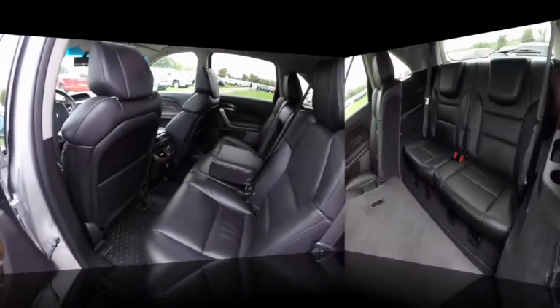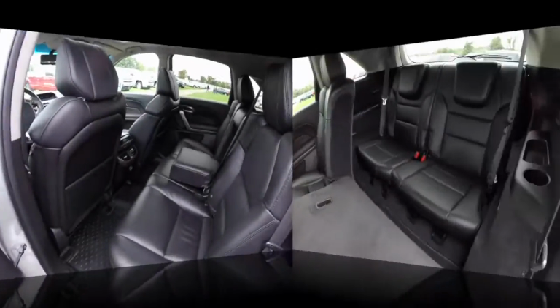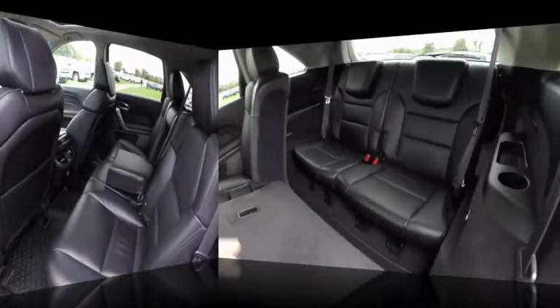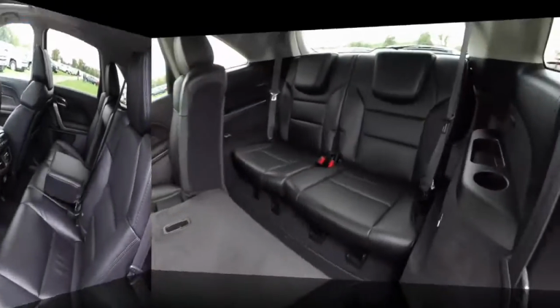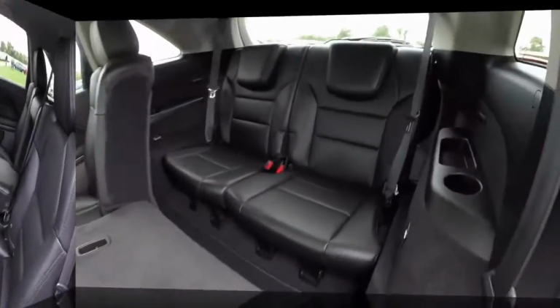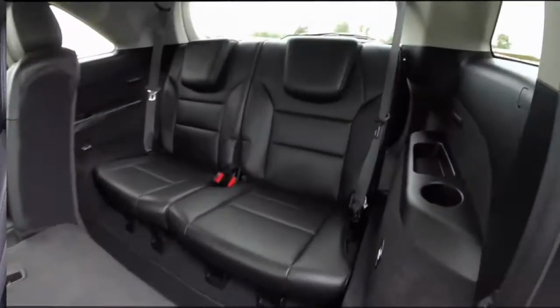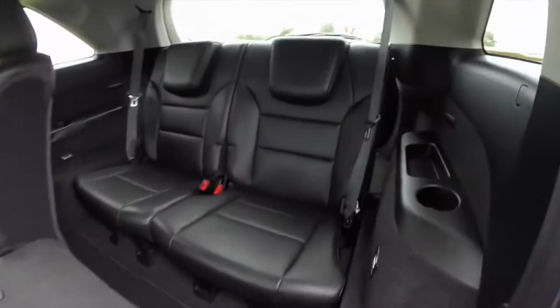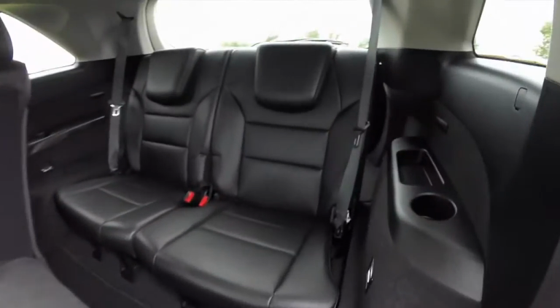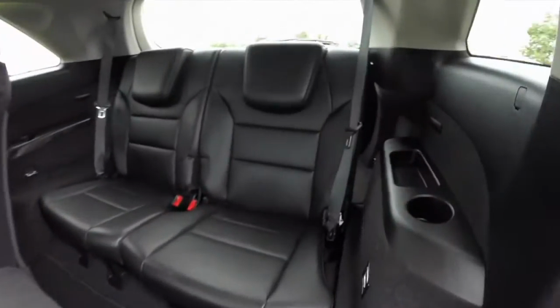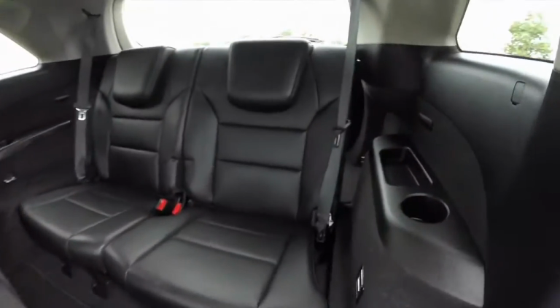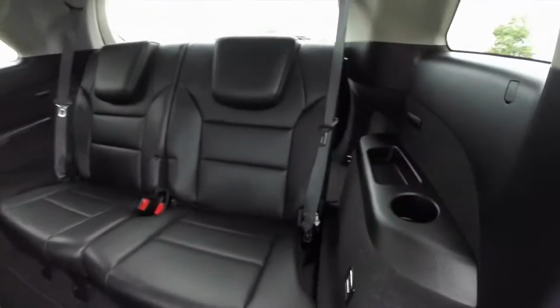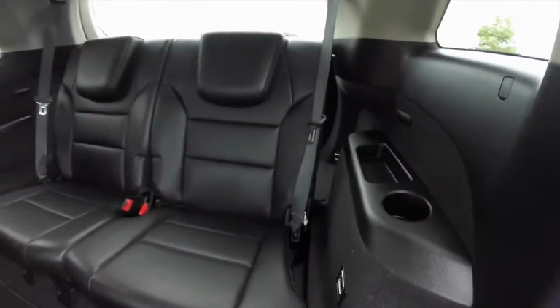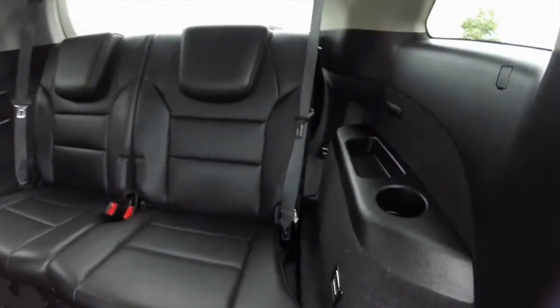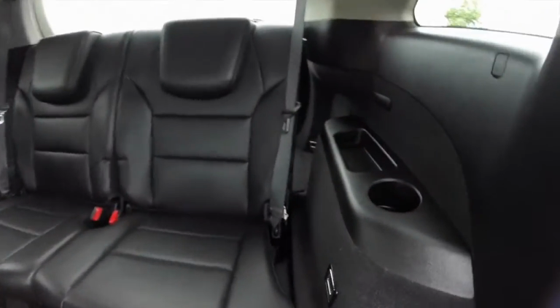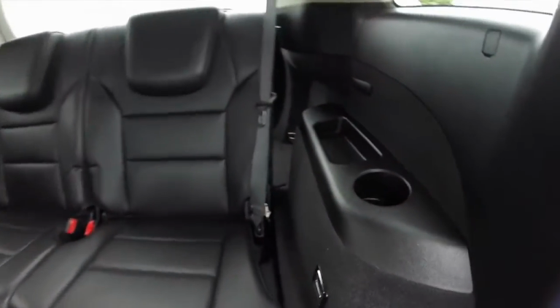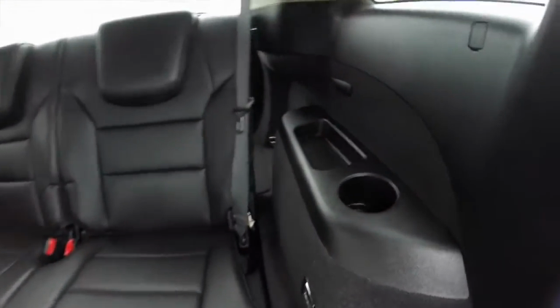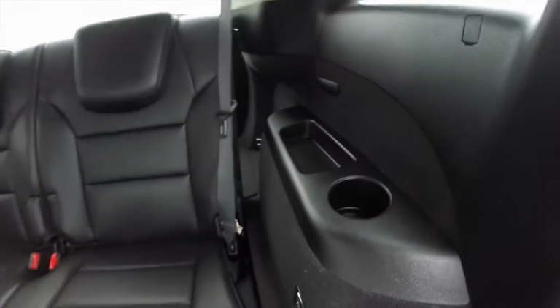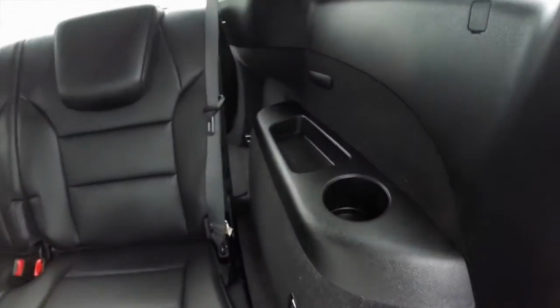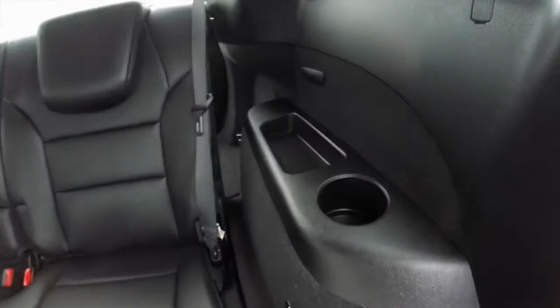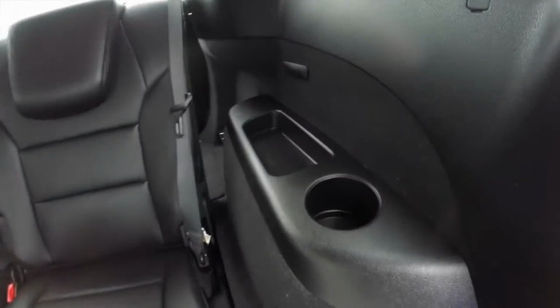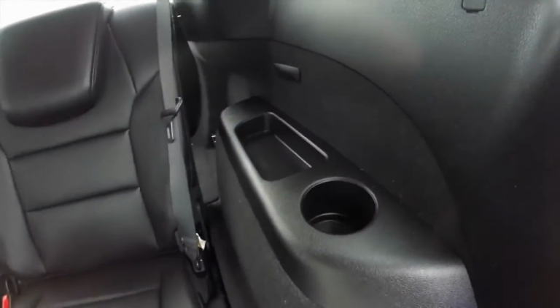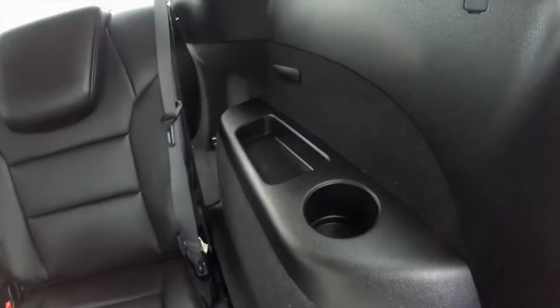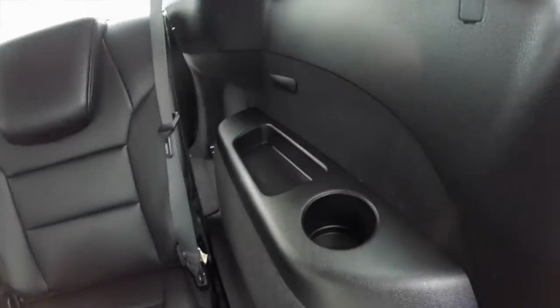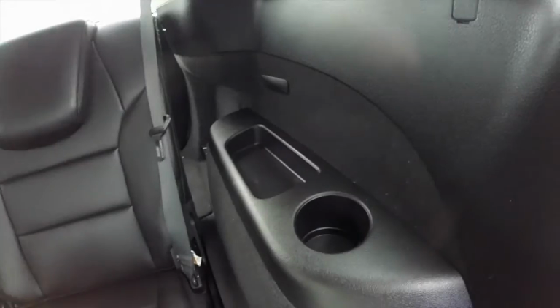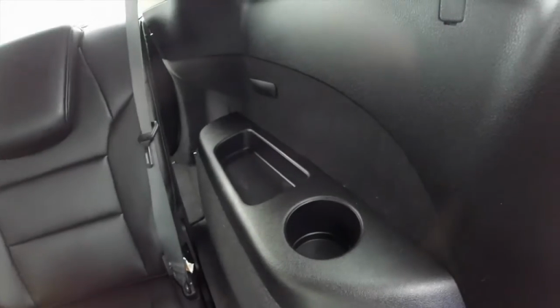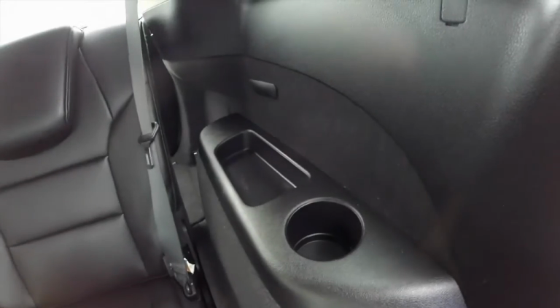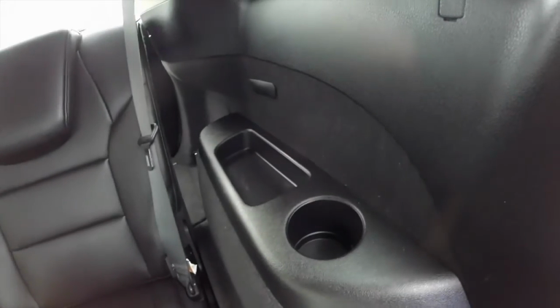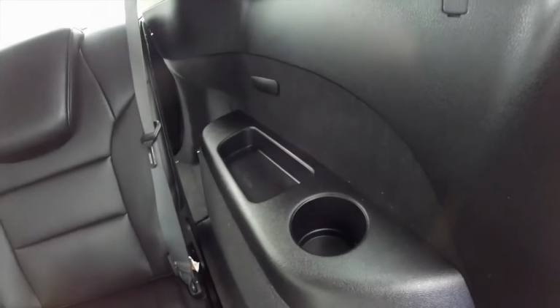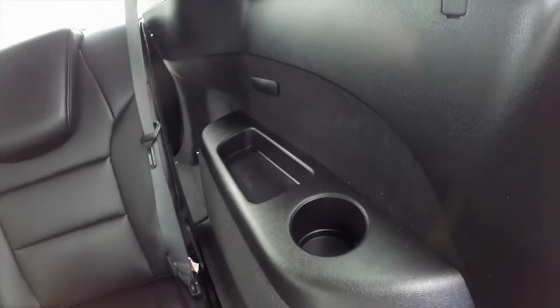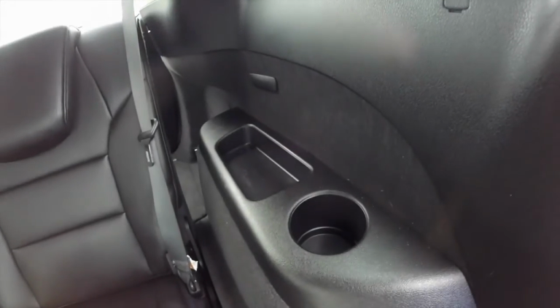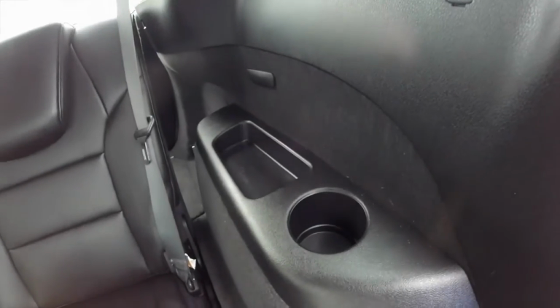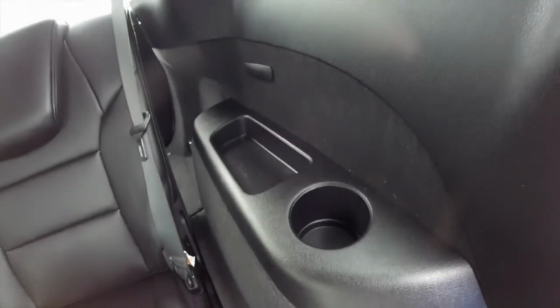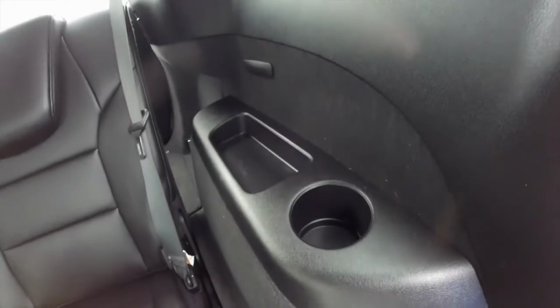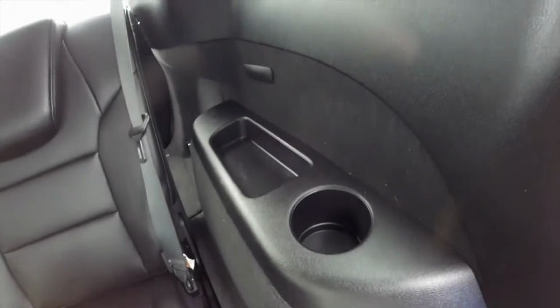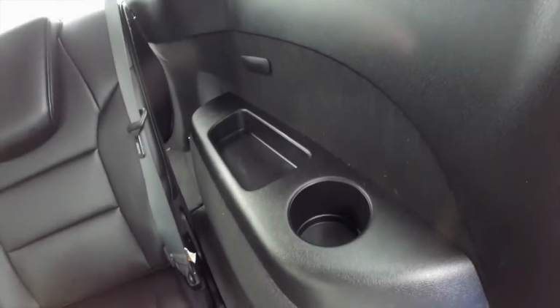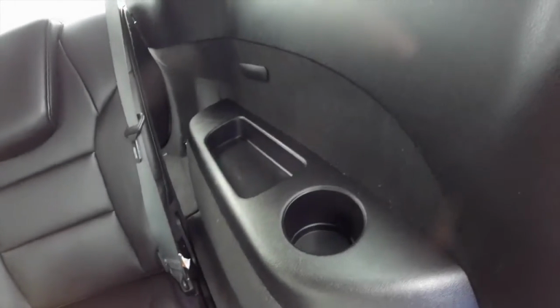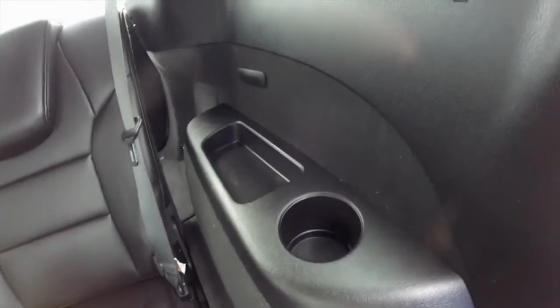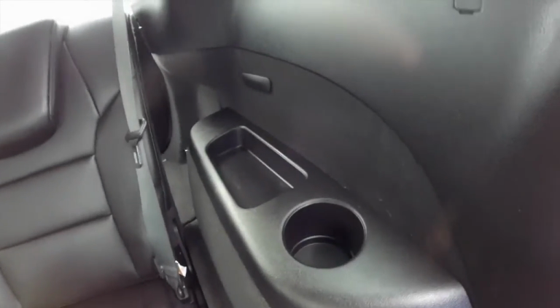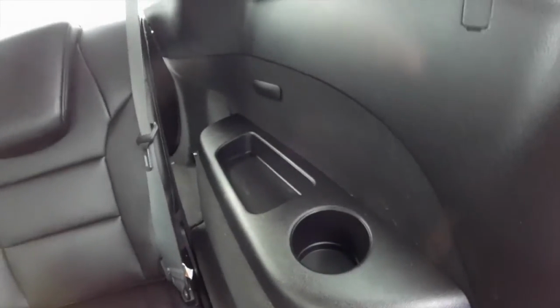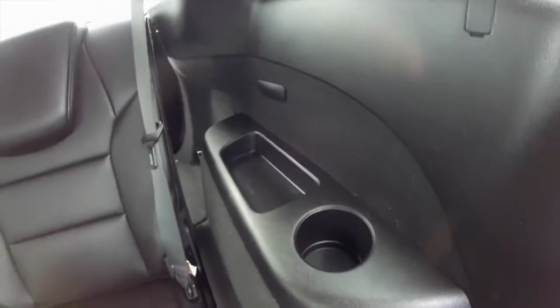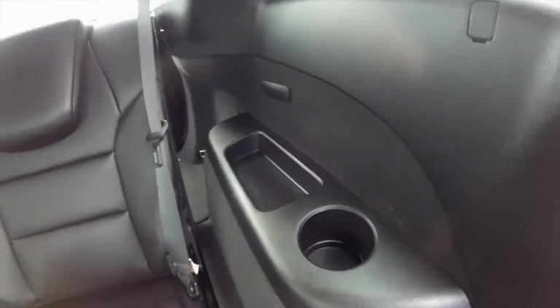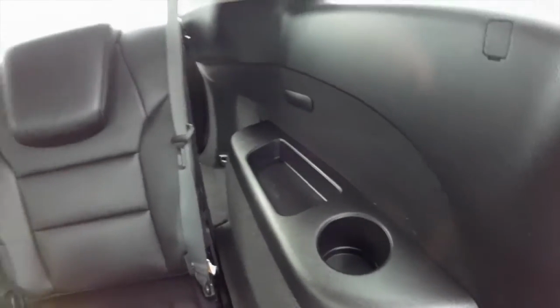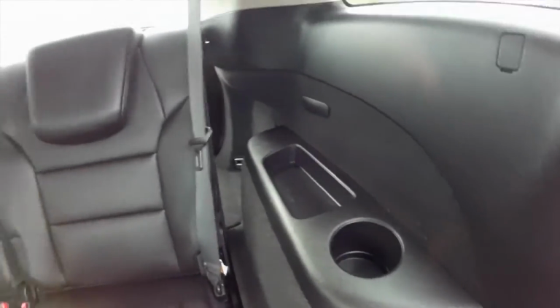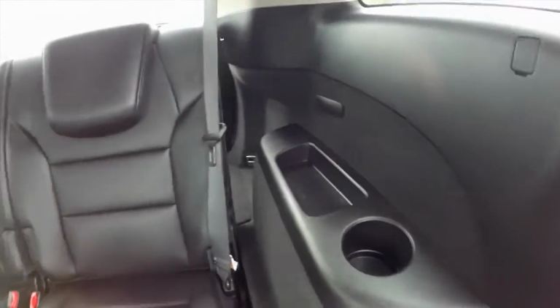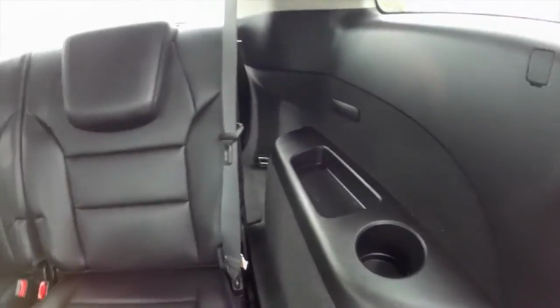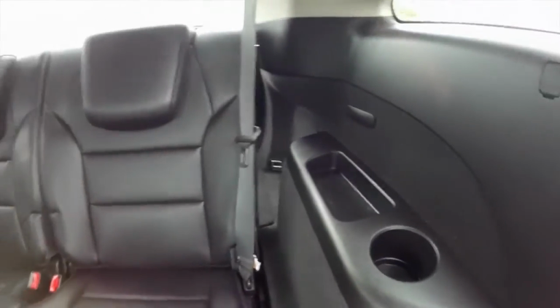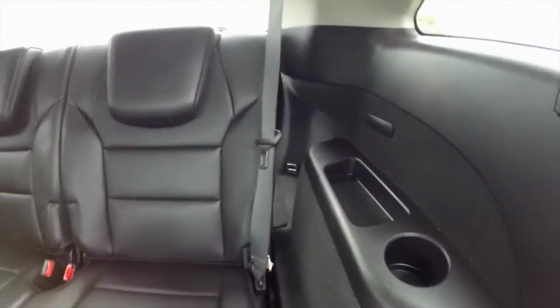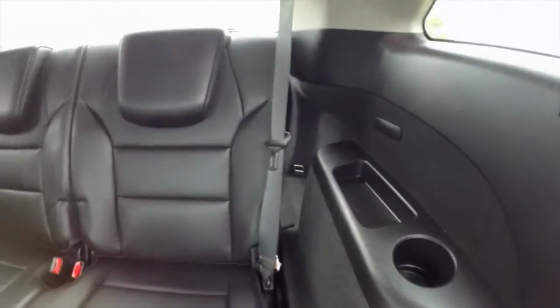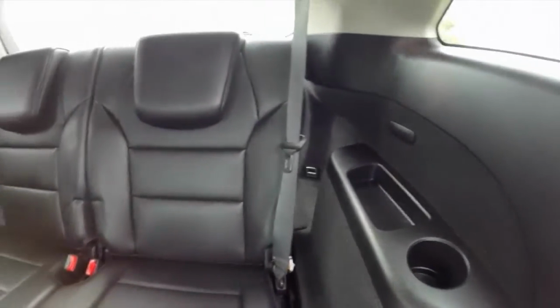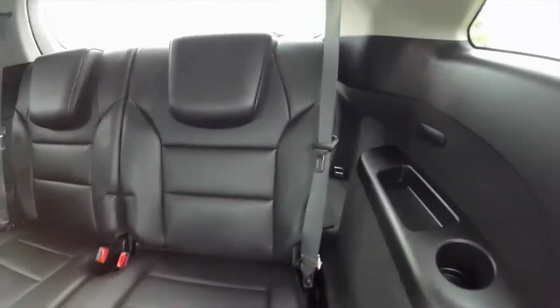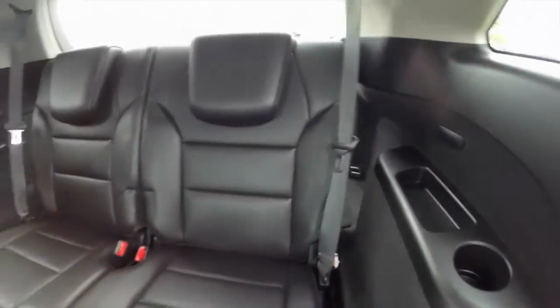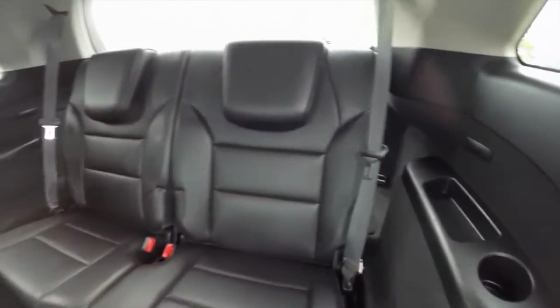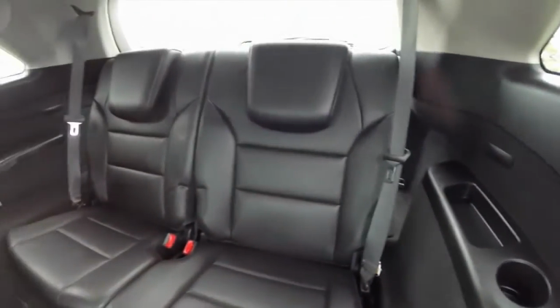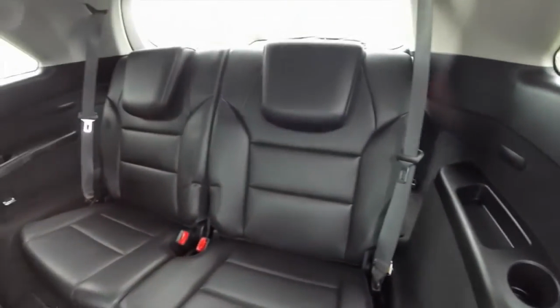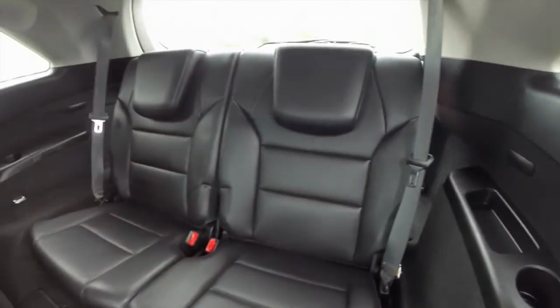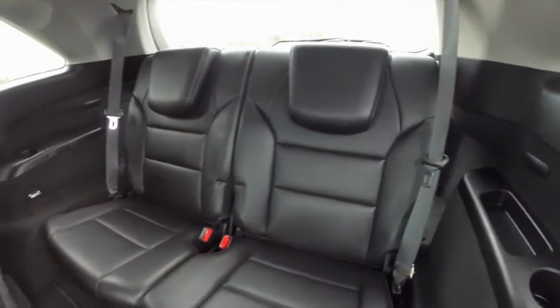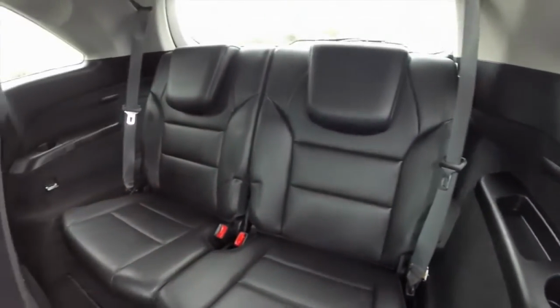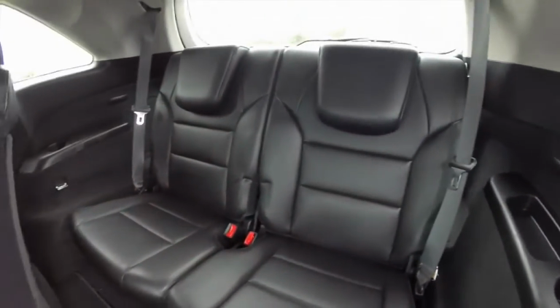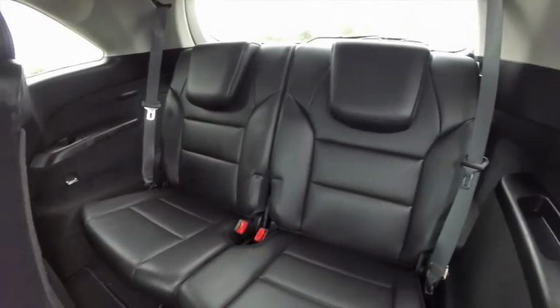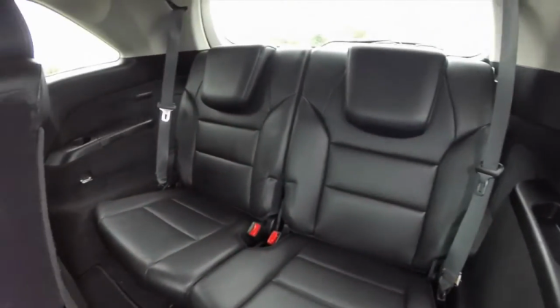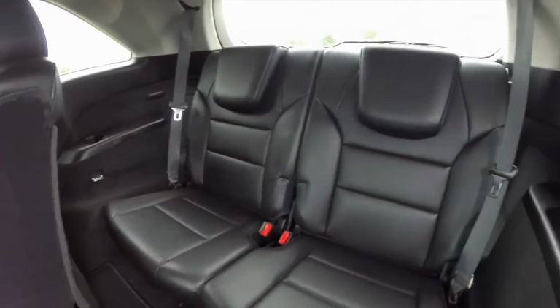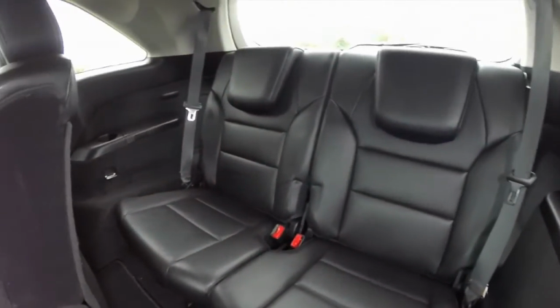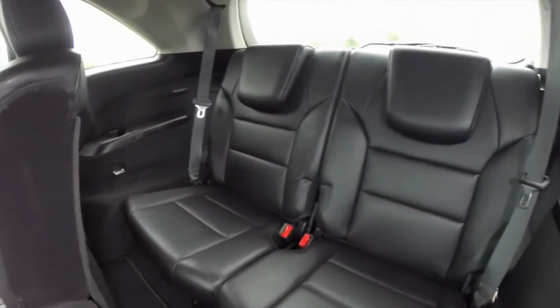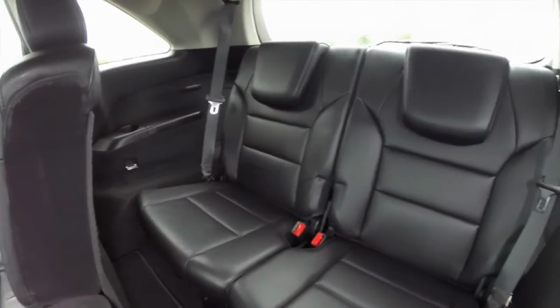Let's take a look at the third row seat. Passengers have their own individual cup holders and storage bins. It does seat two across.